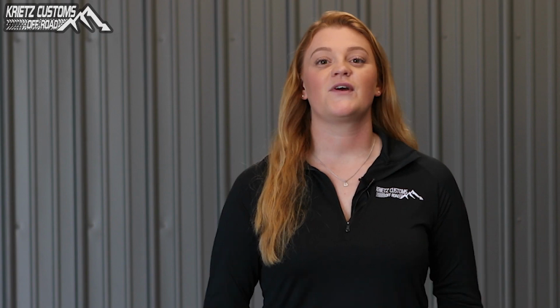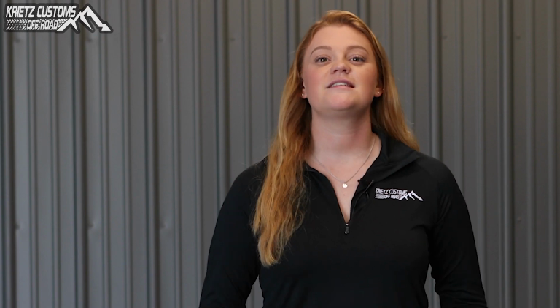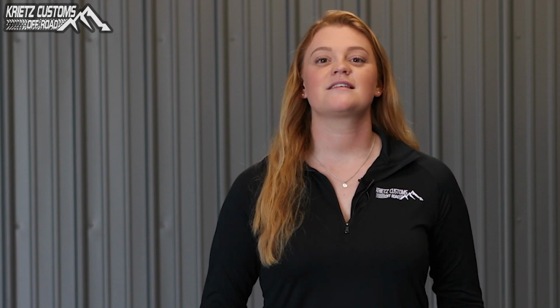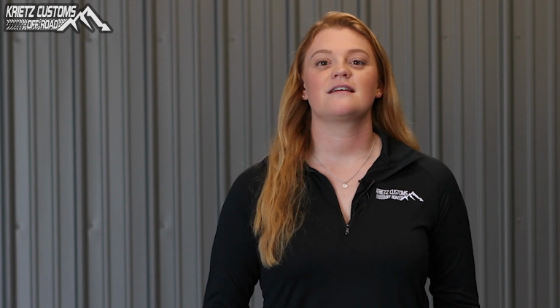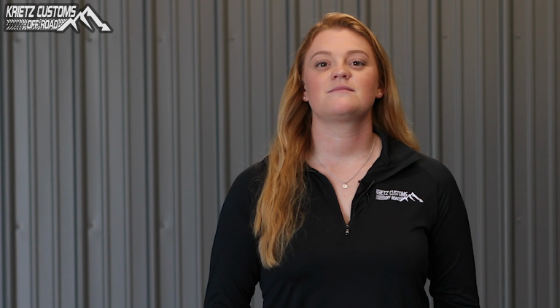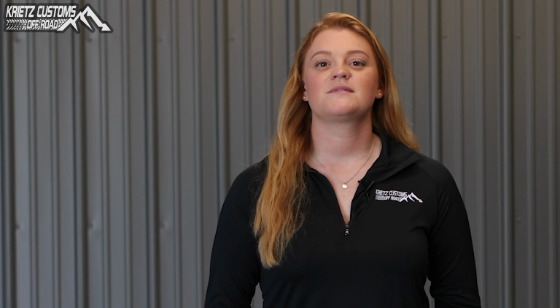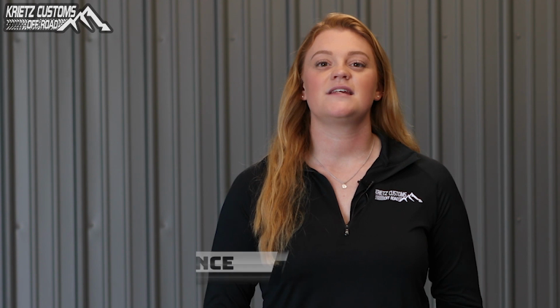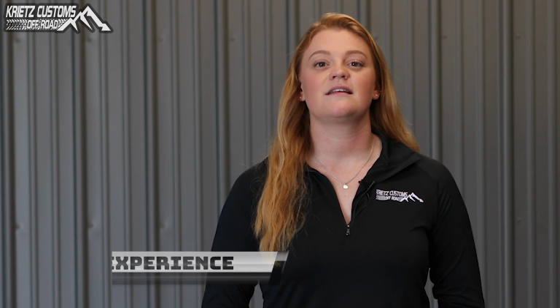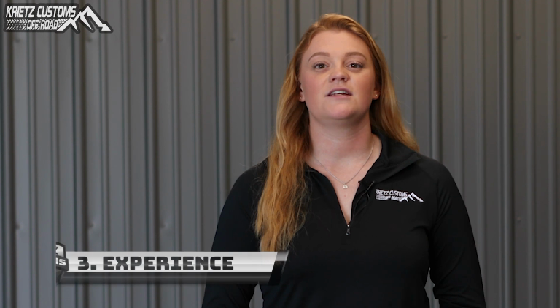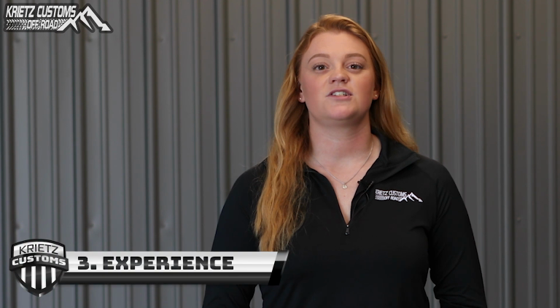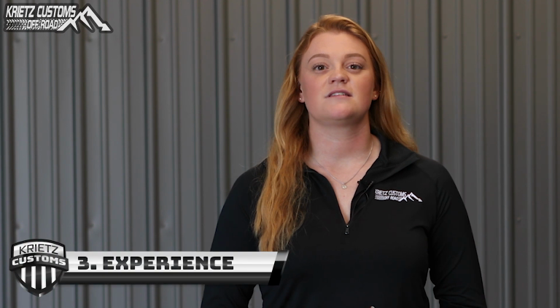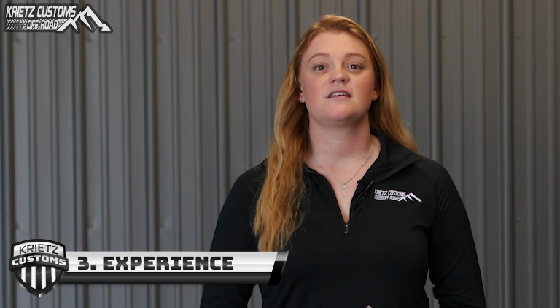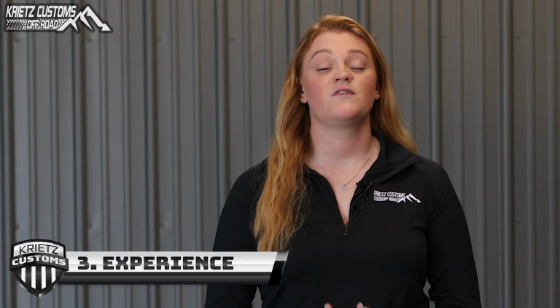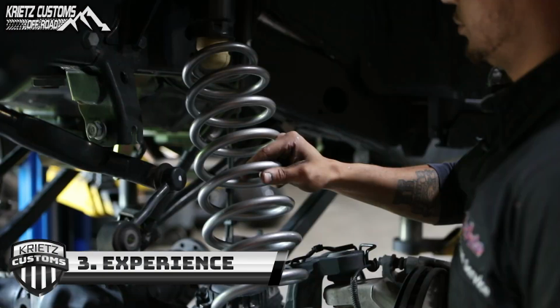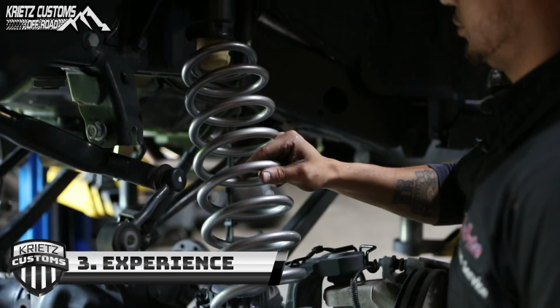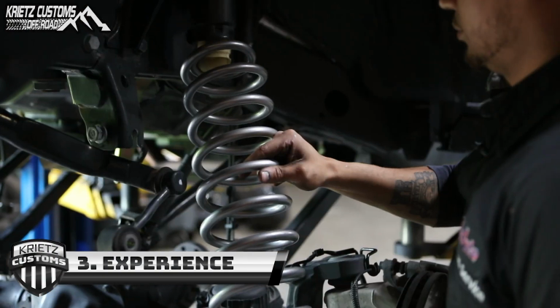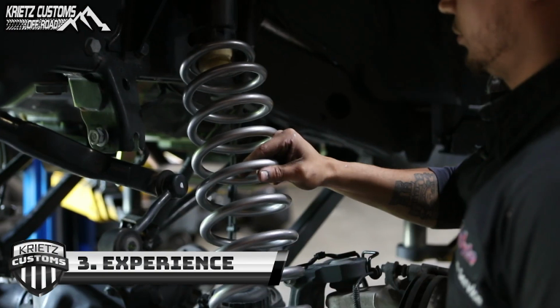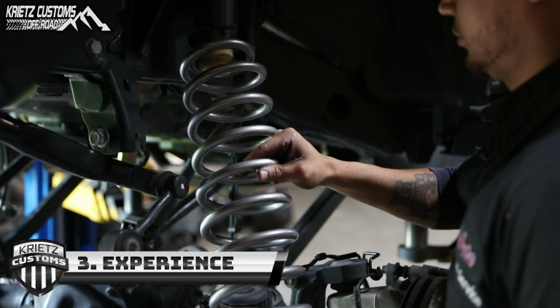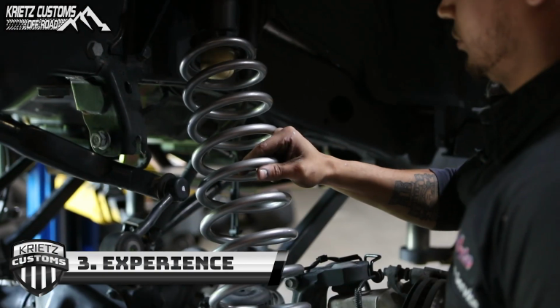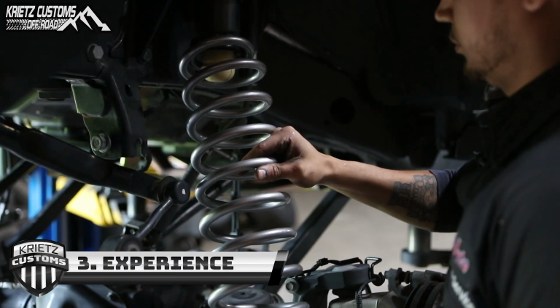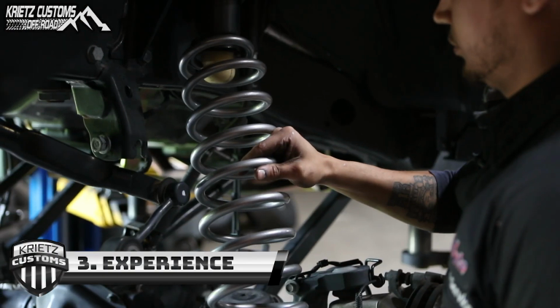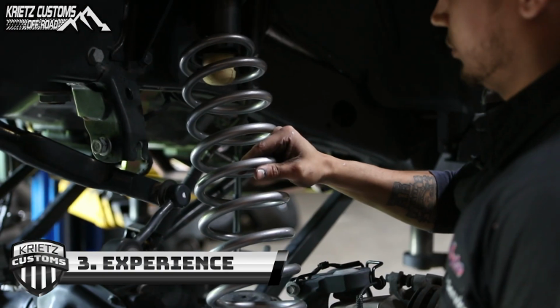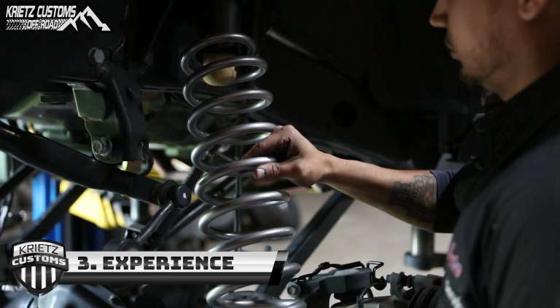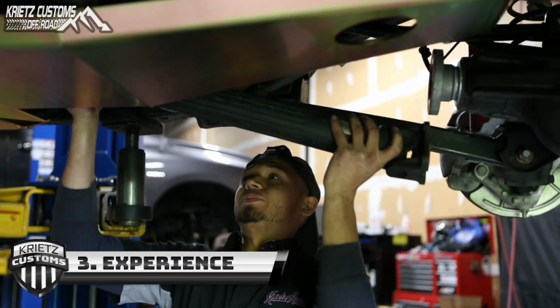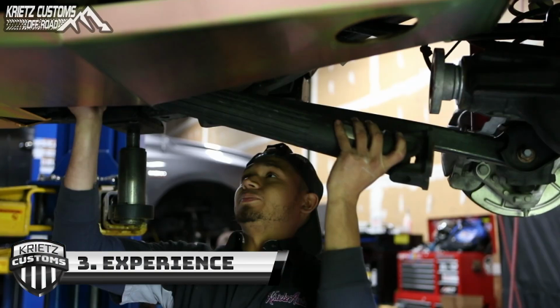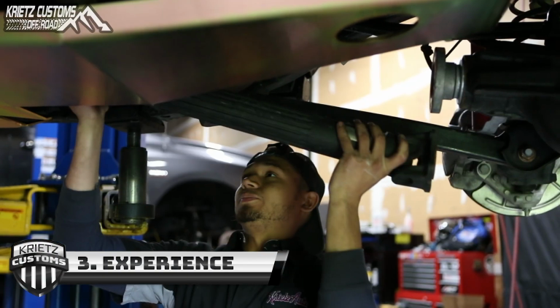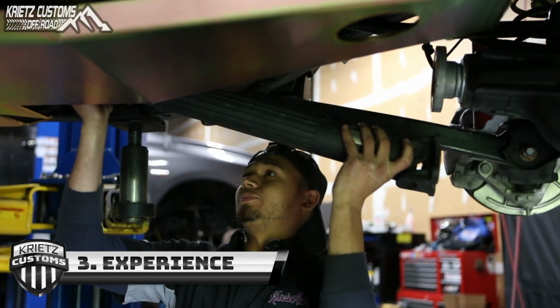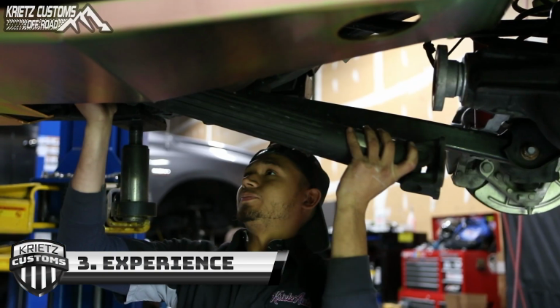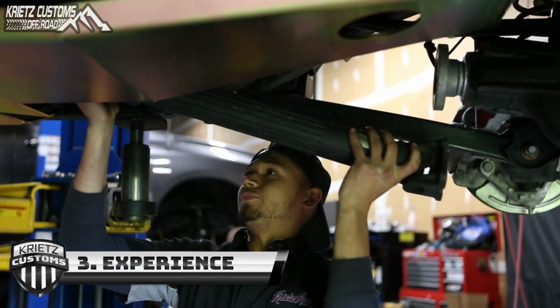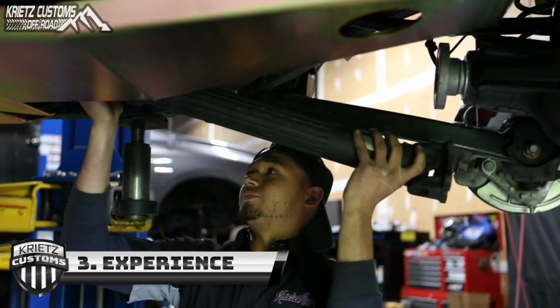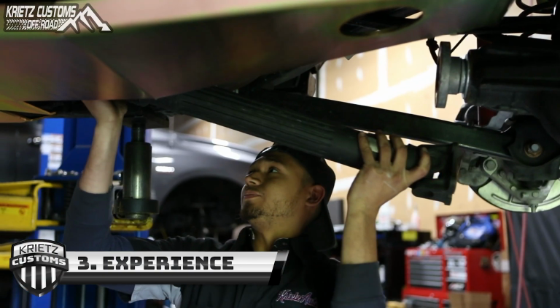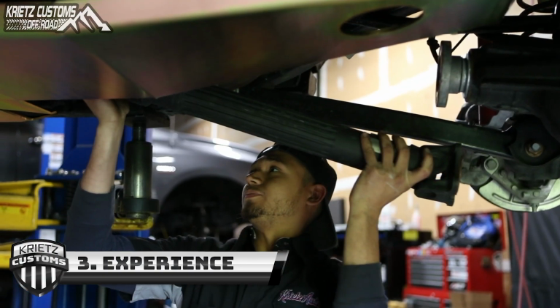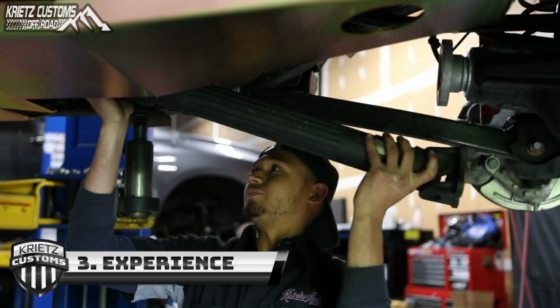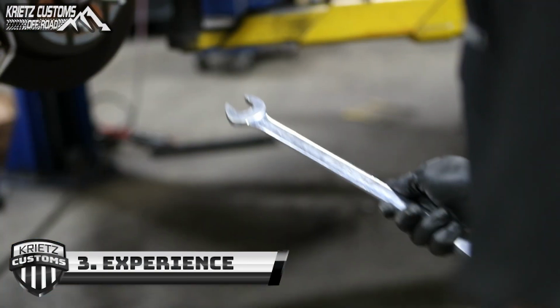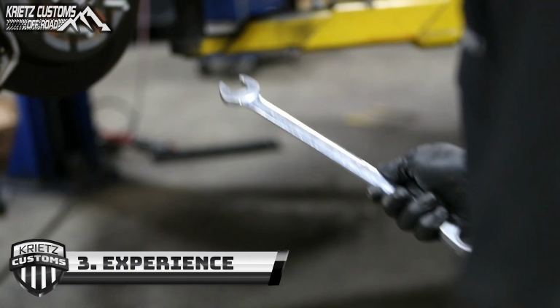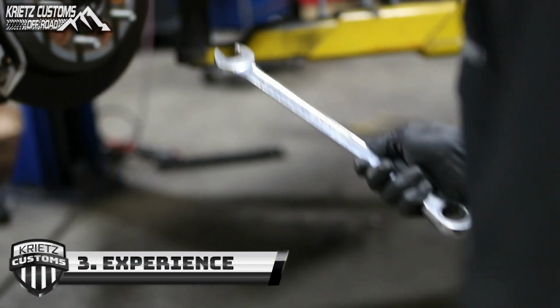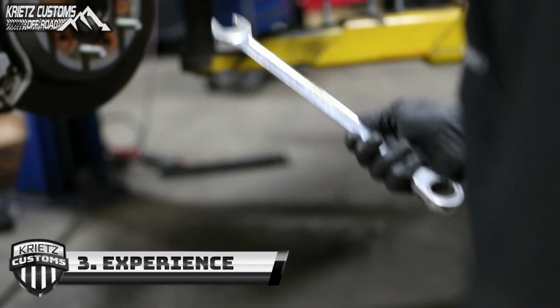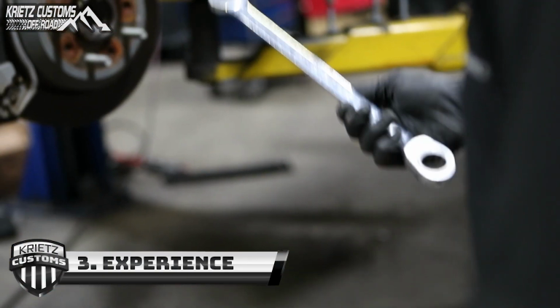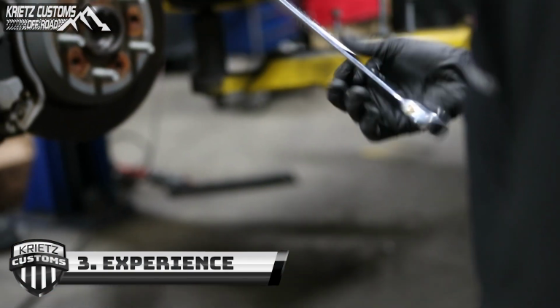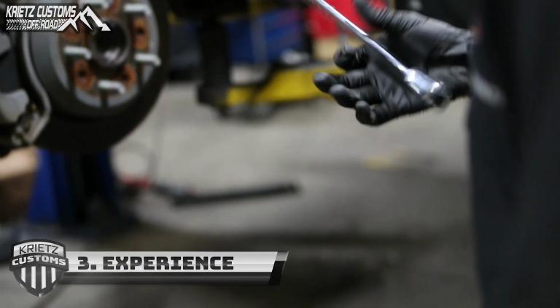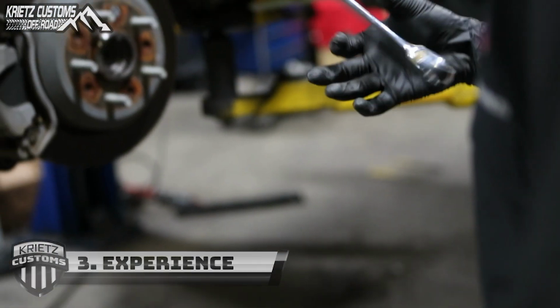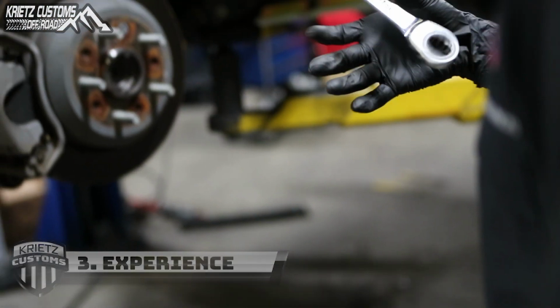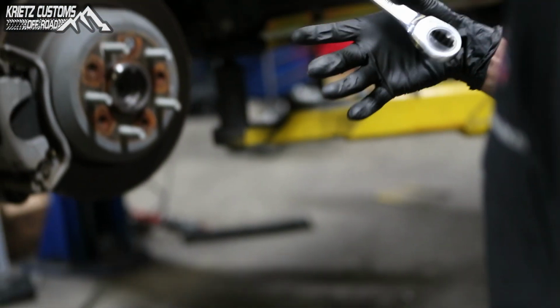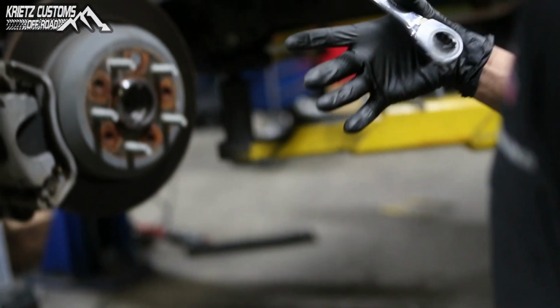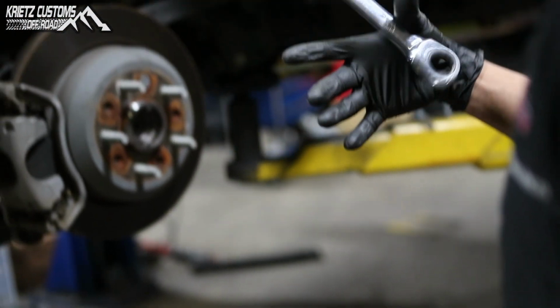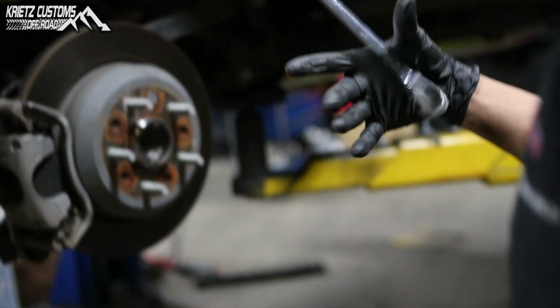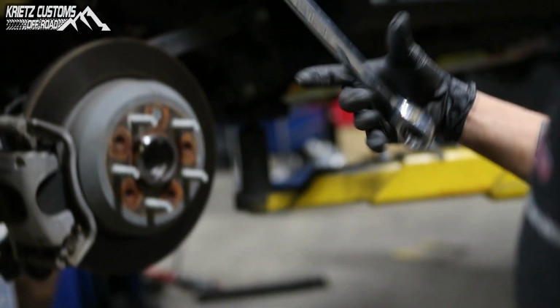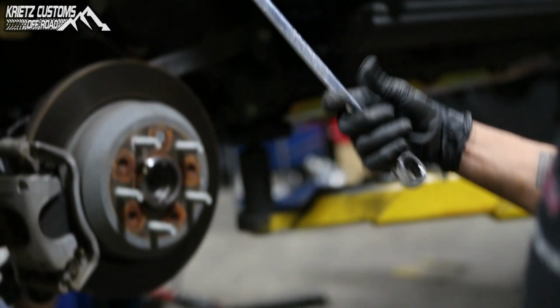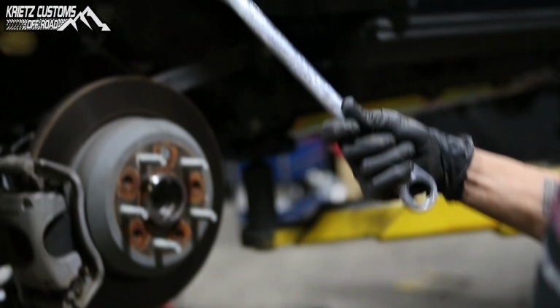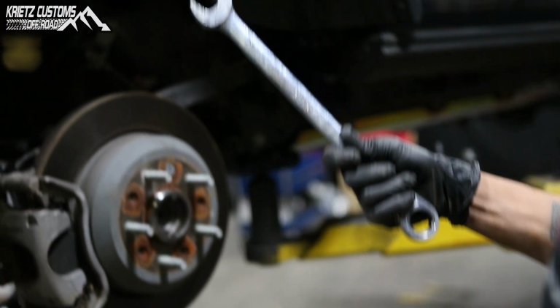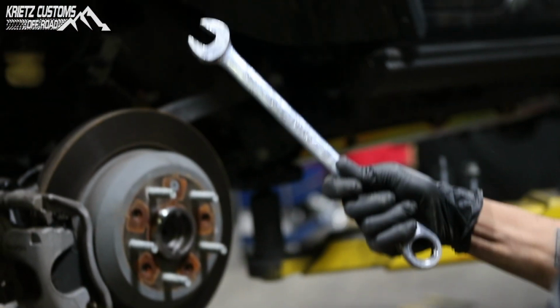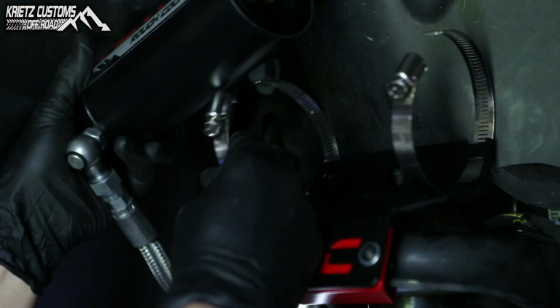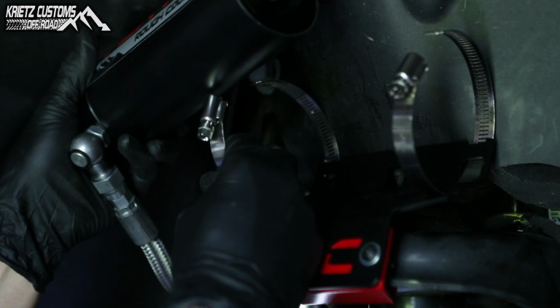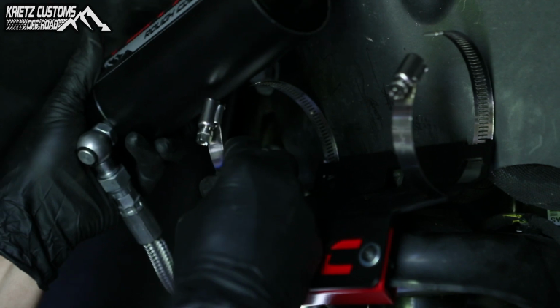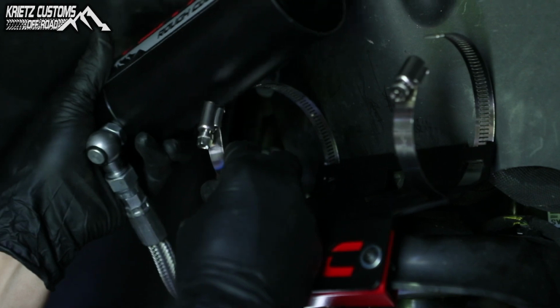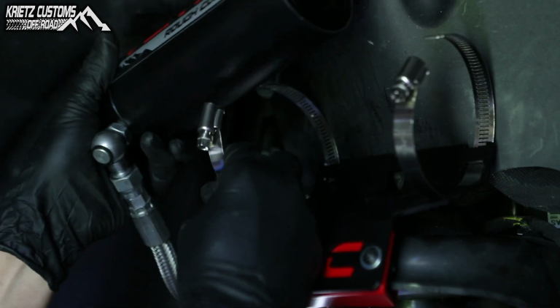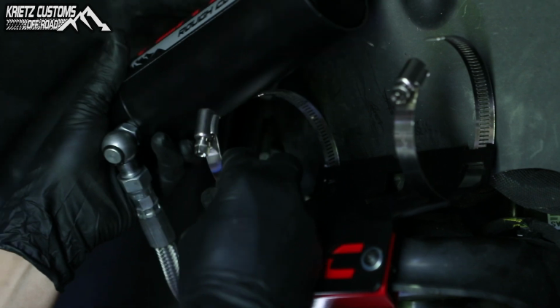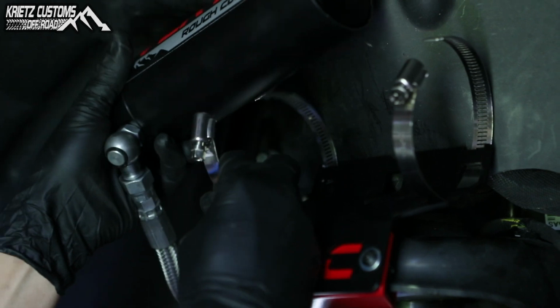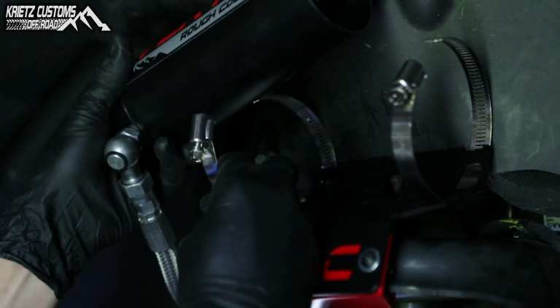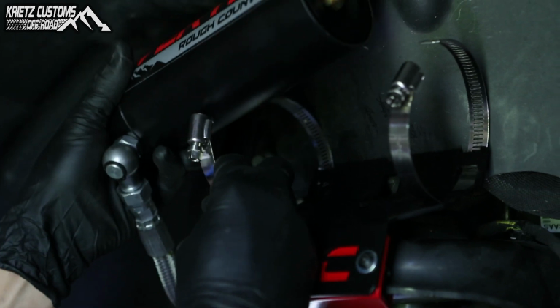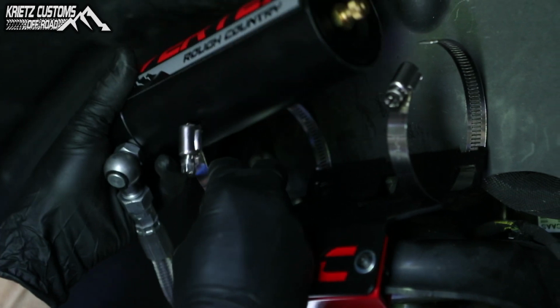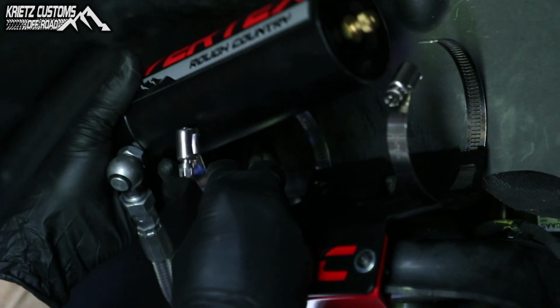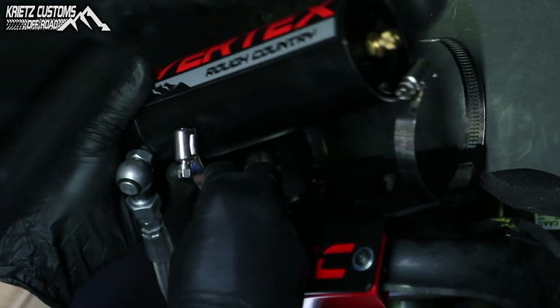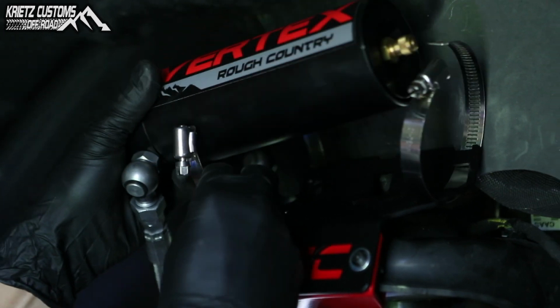The Krites Customs technicians have lifted hundreds of vehicles over the last two years. Their expertise will reassure there's no issues with the builds.